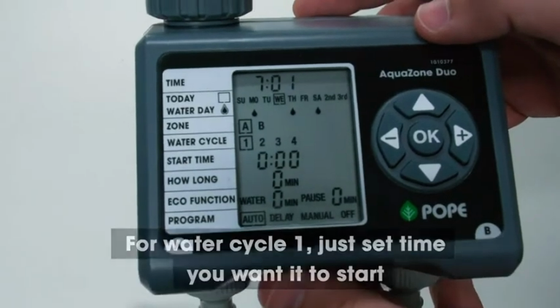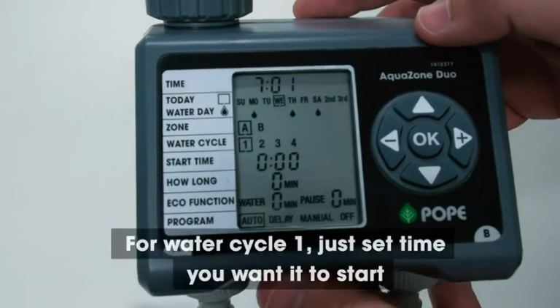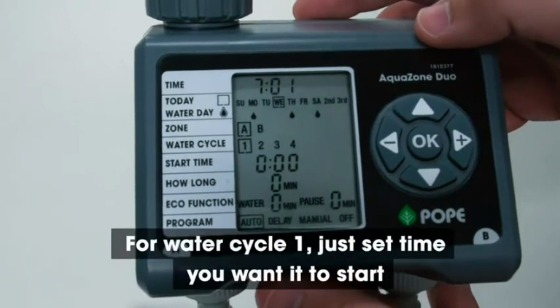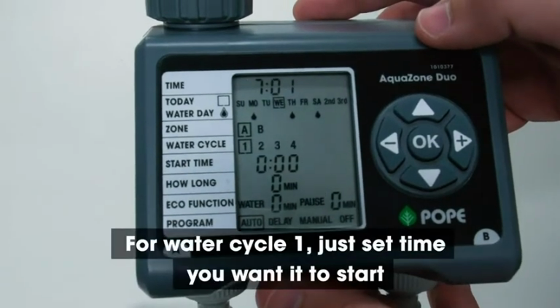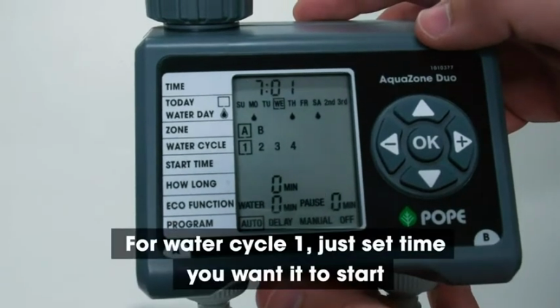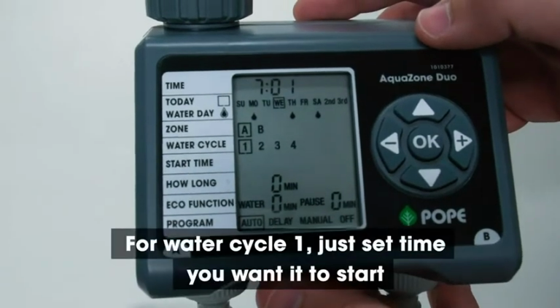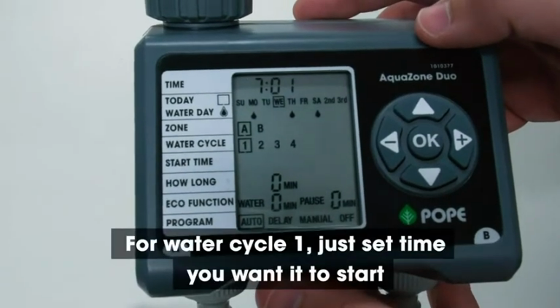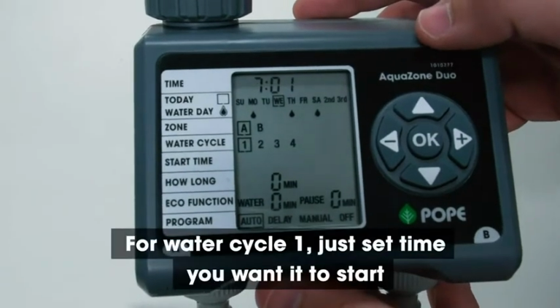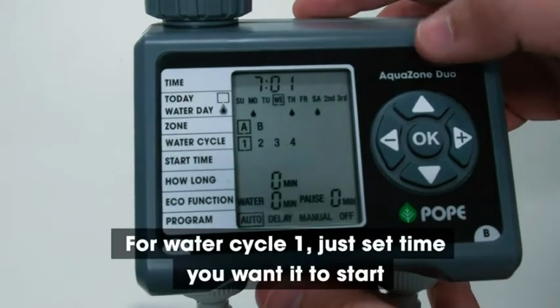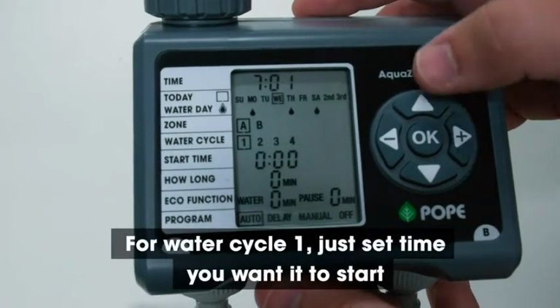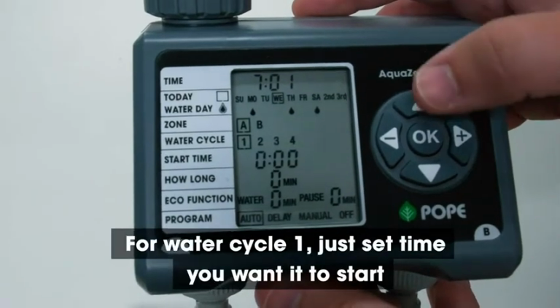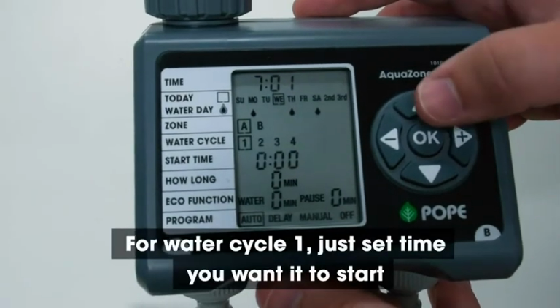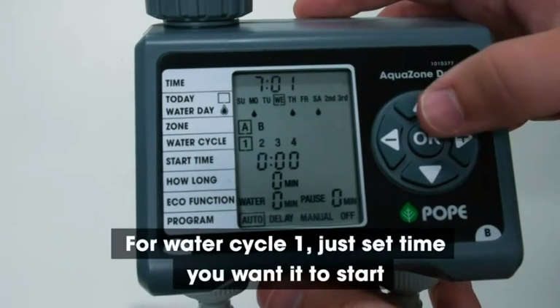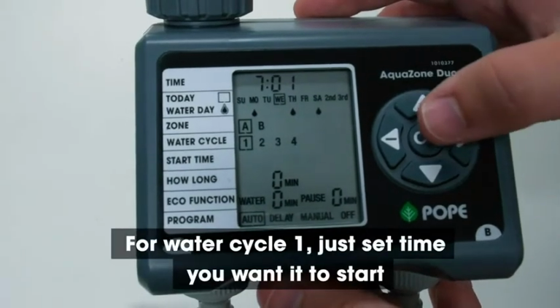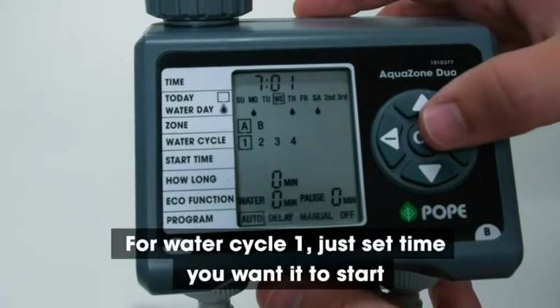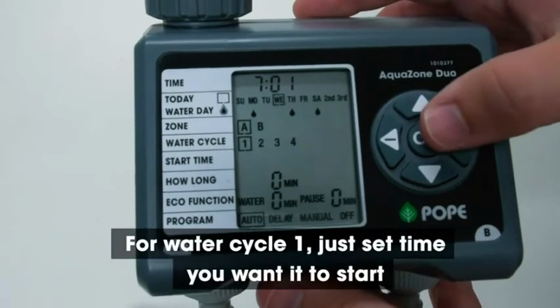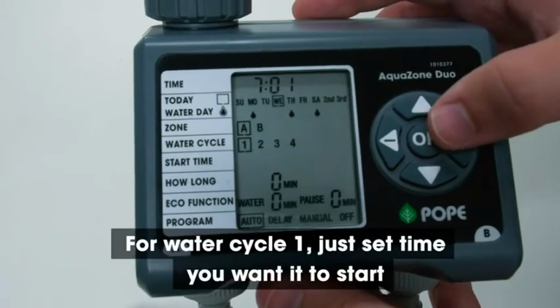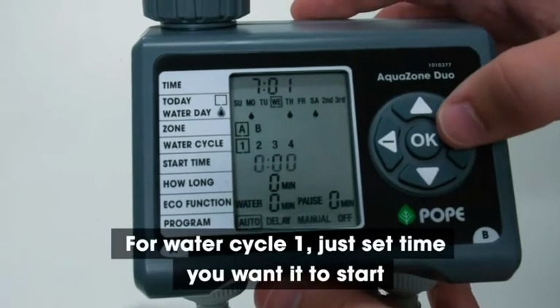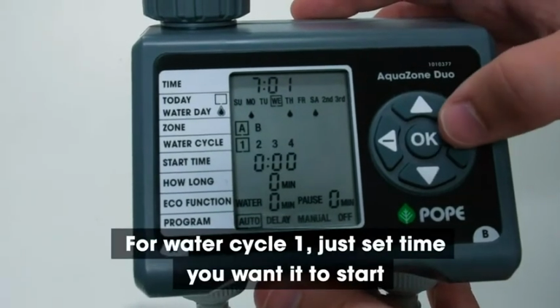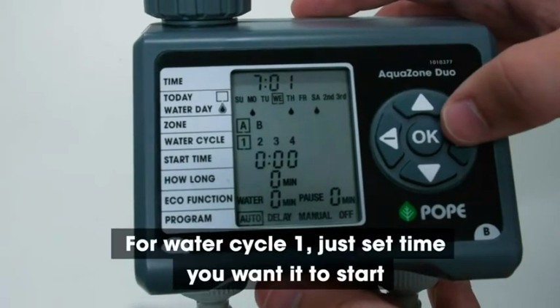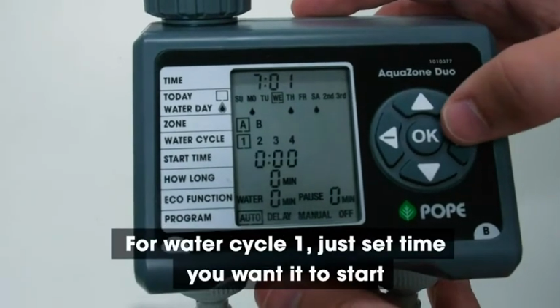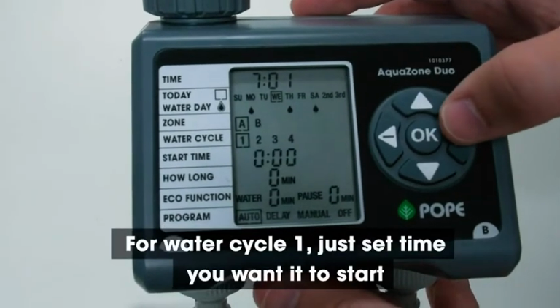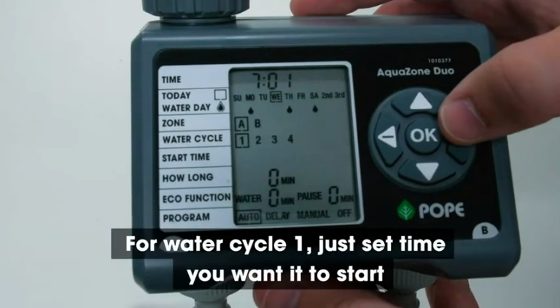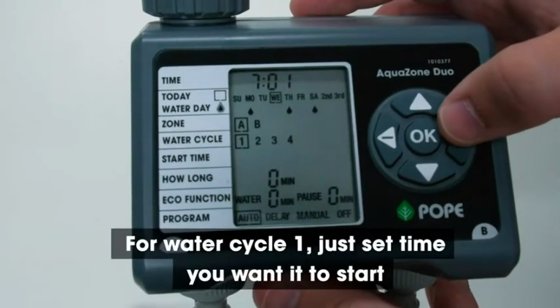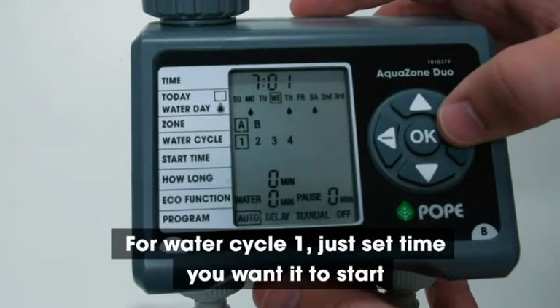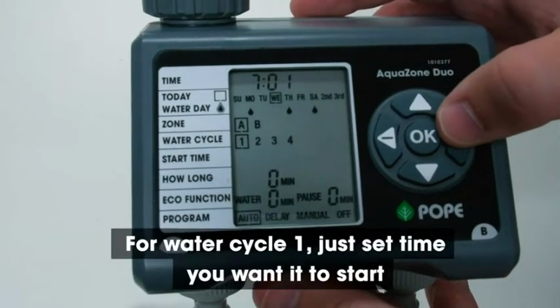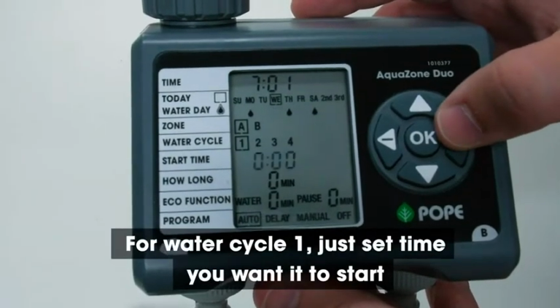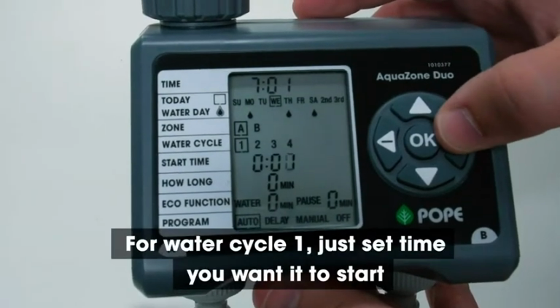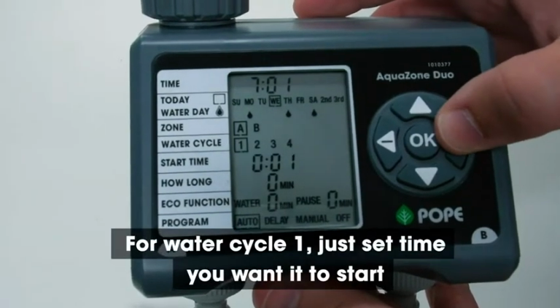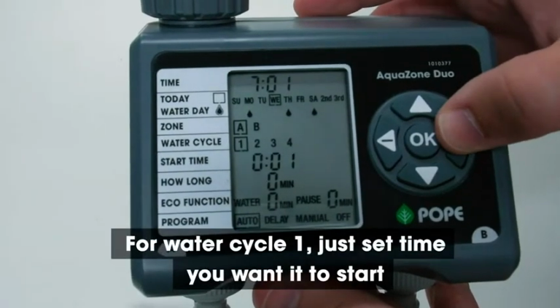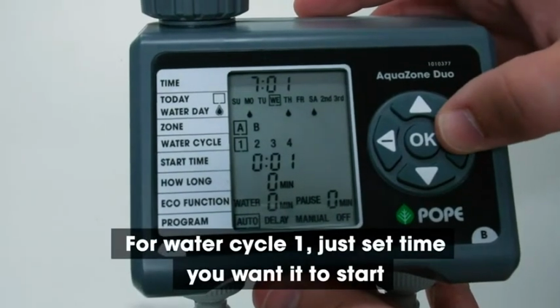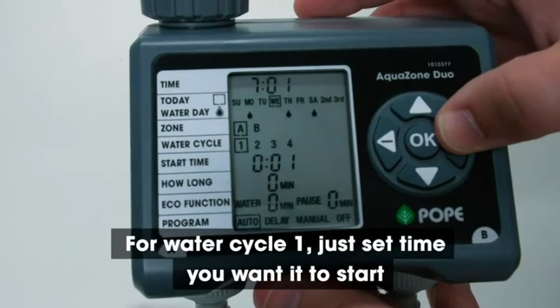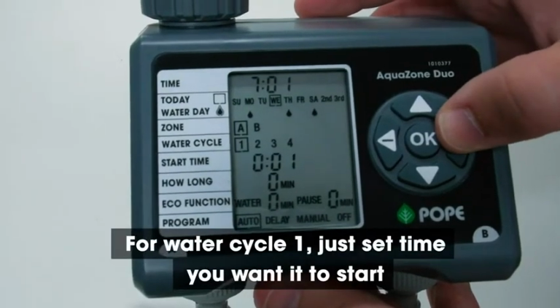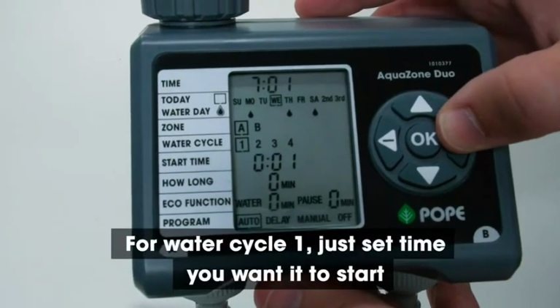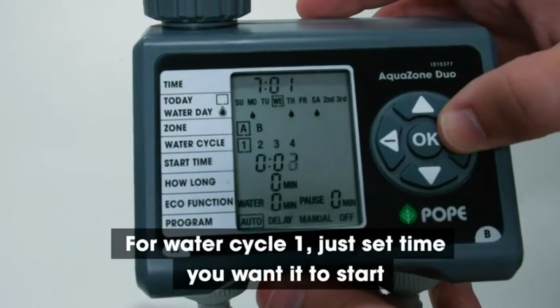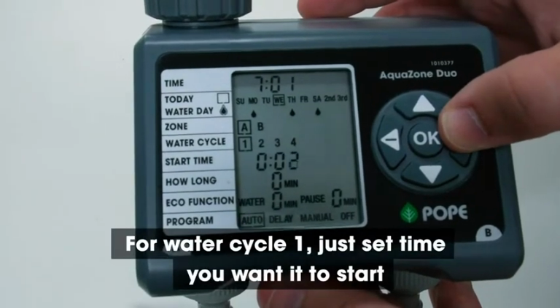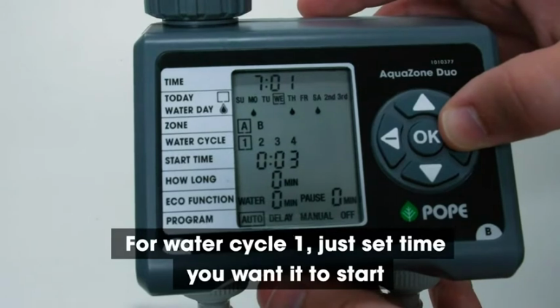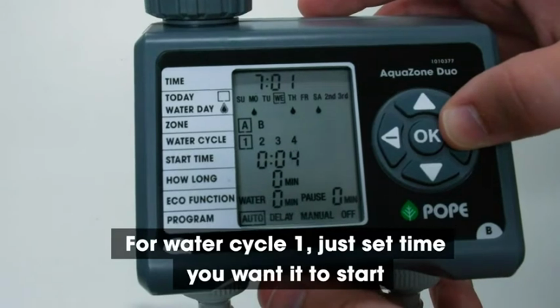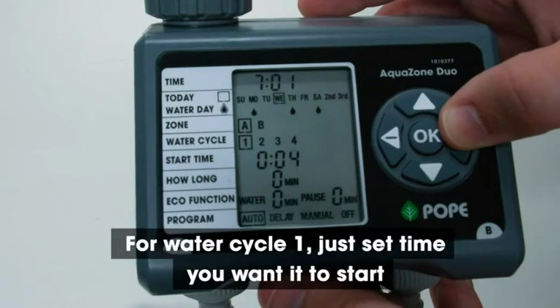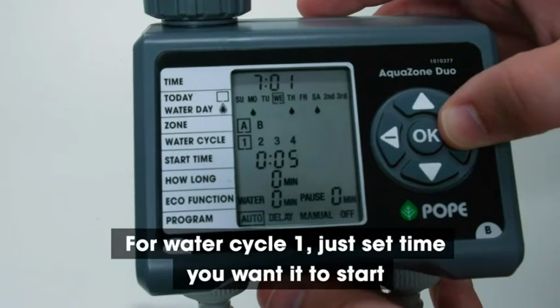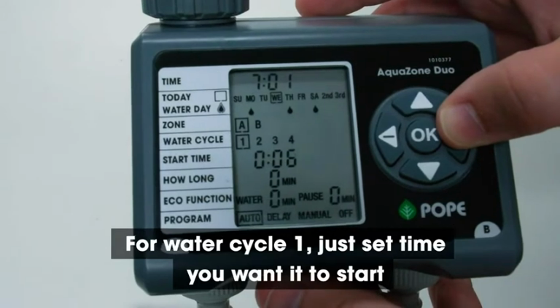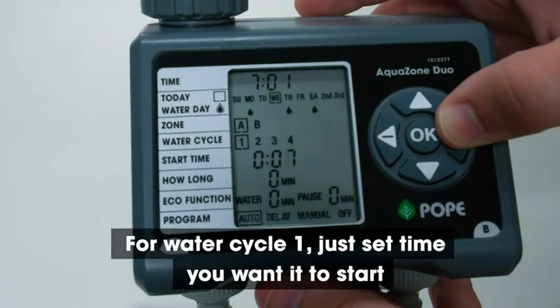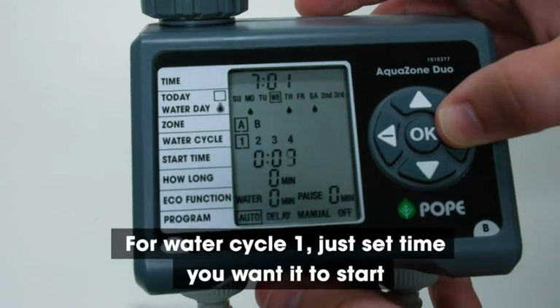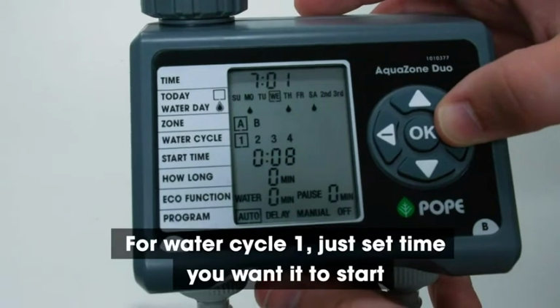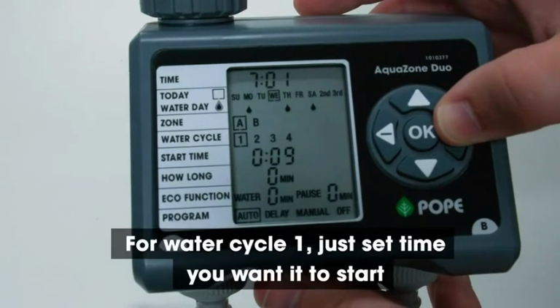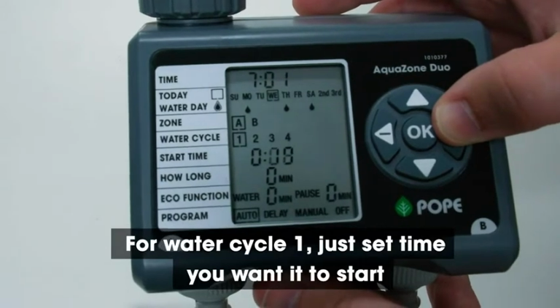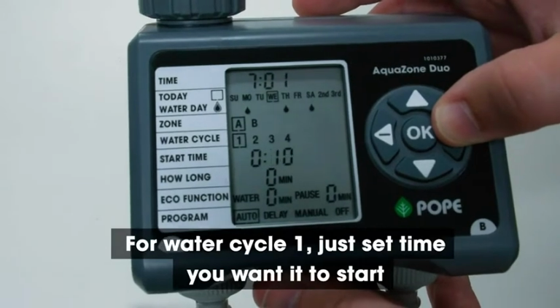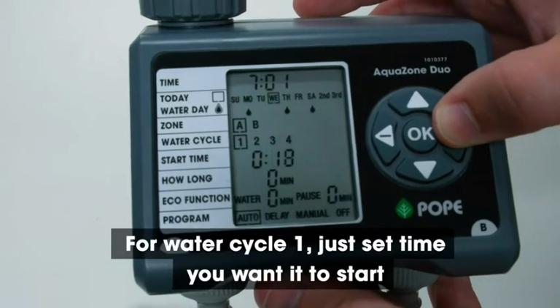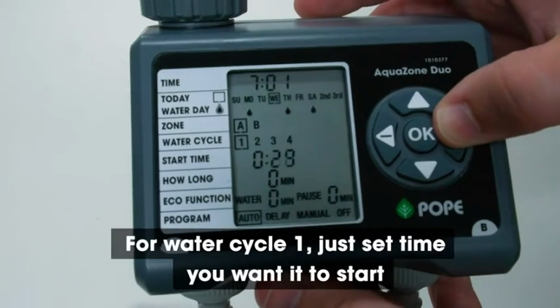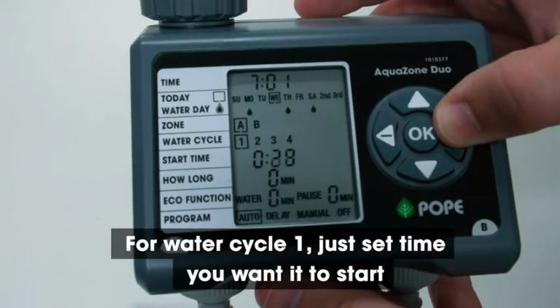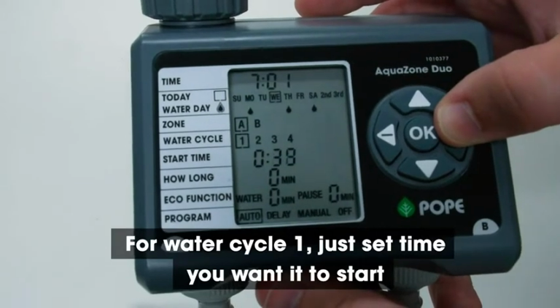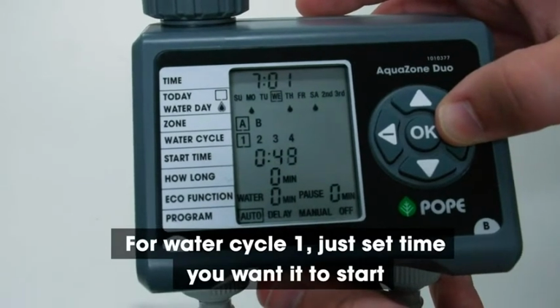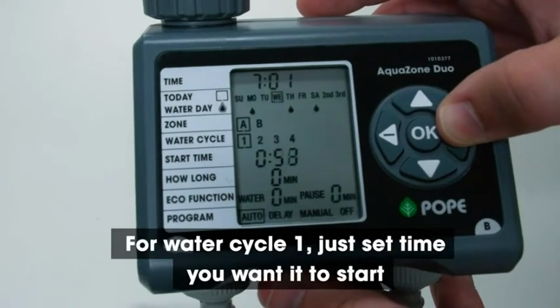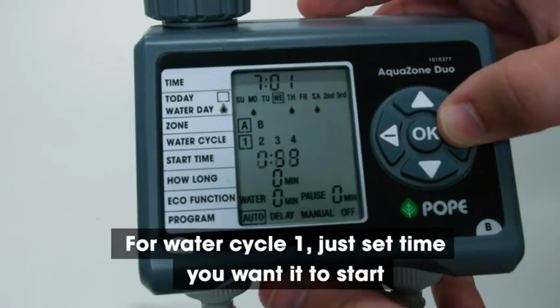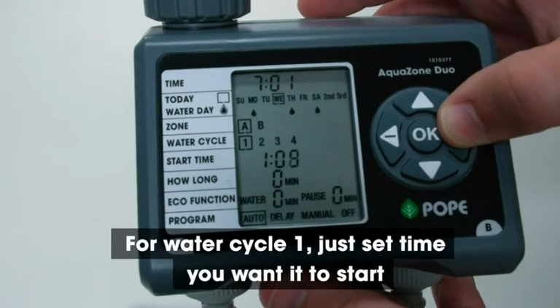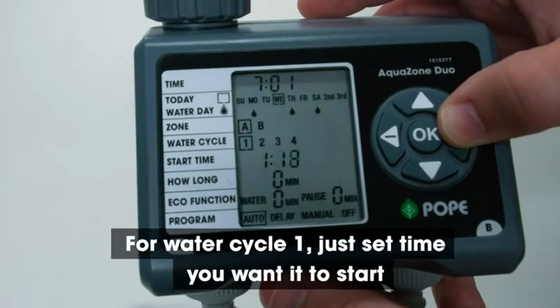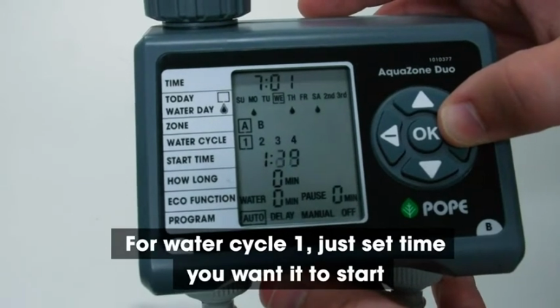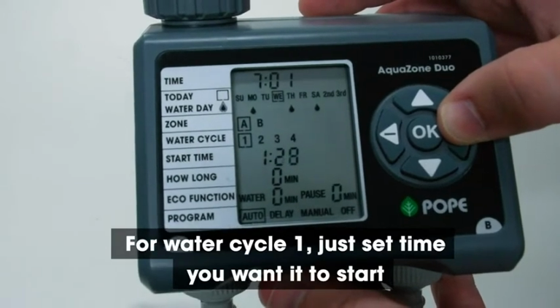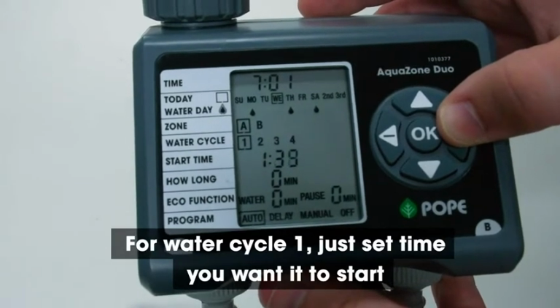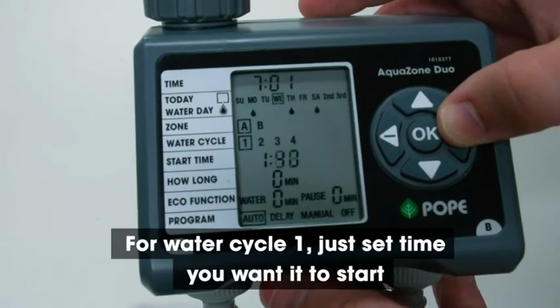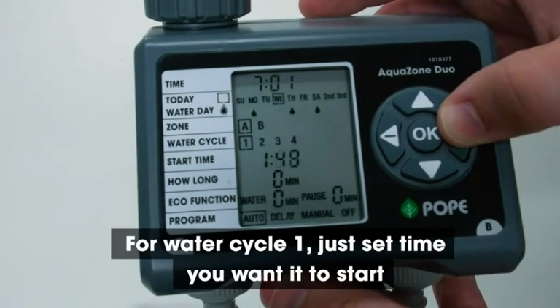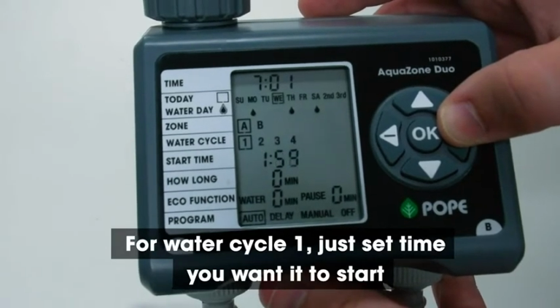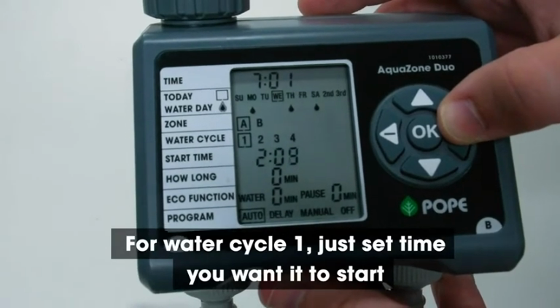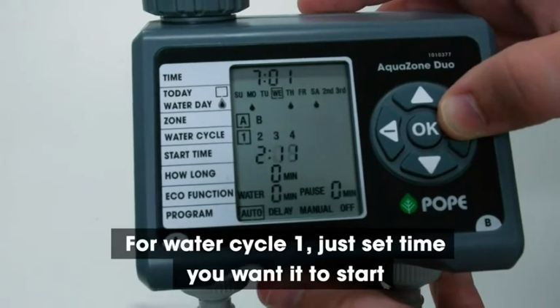For water cycle one, just set the time you want it to start — 6am in the morning — and I want it to run for eight minutes.